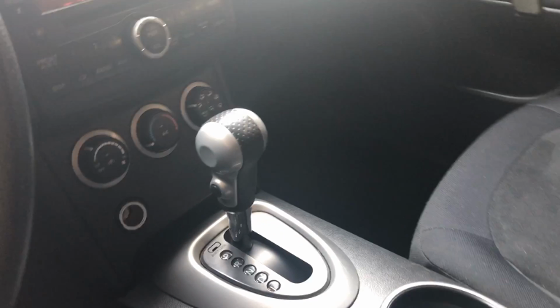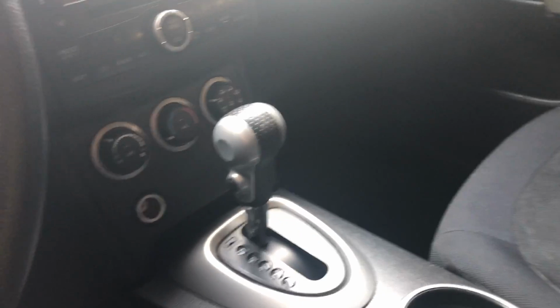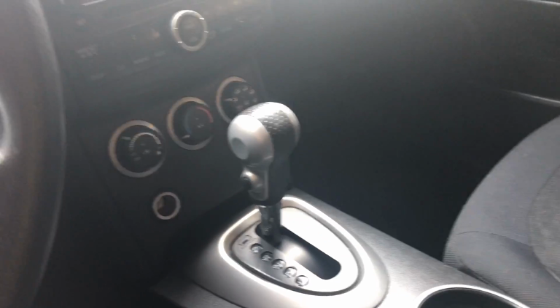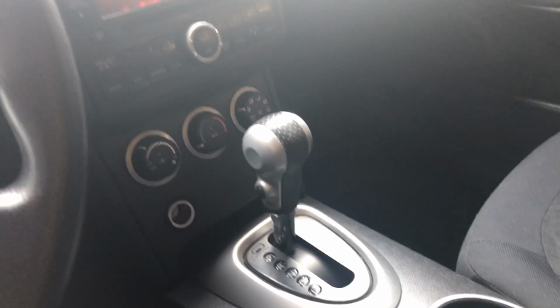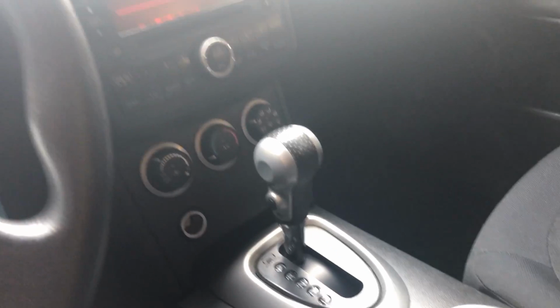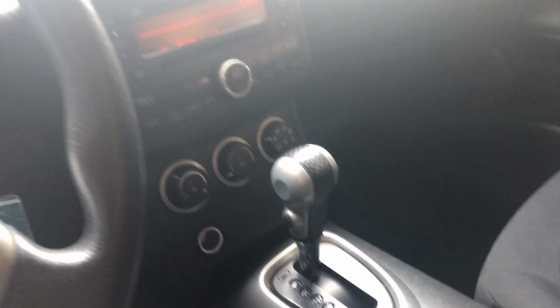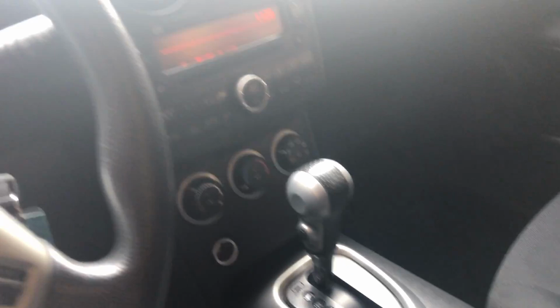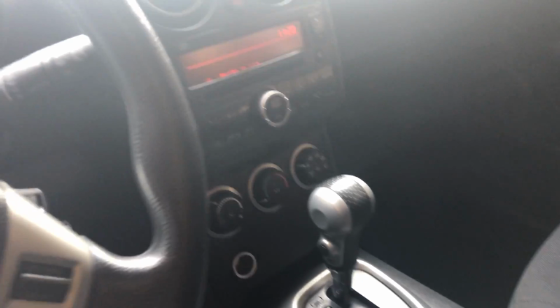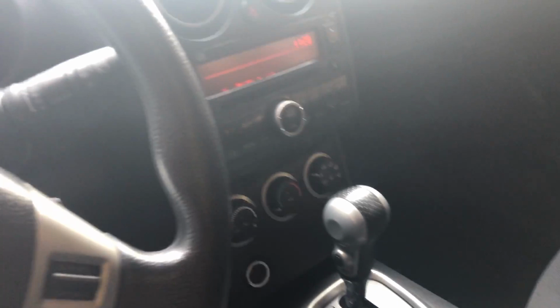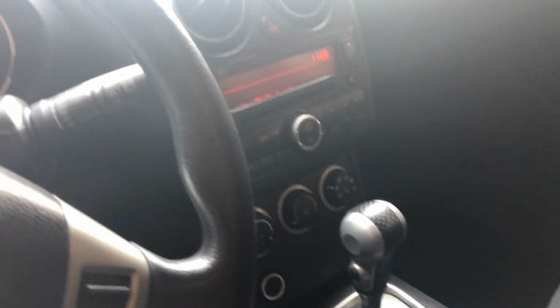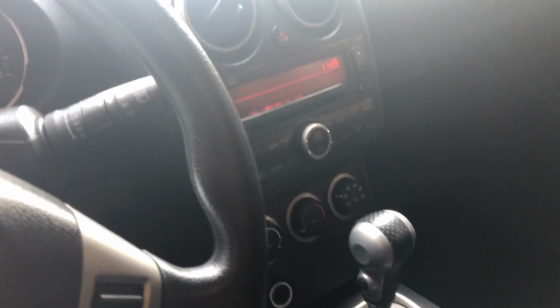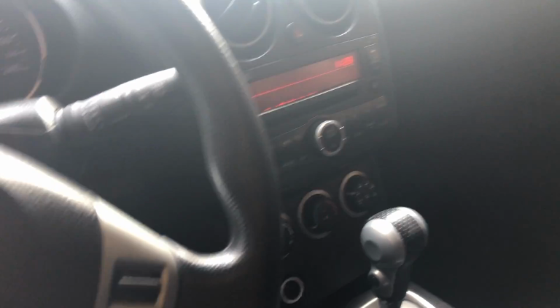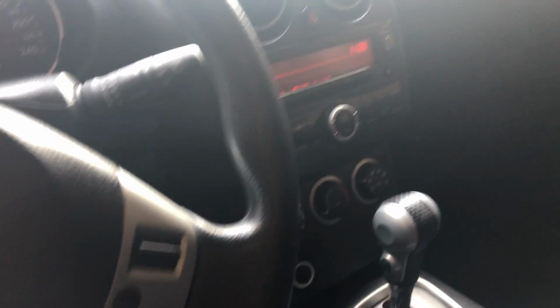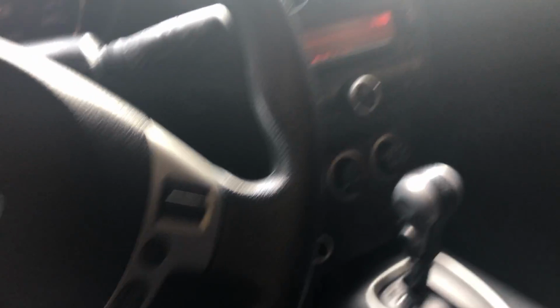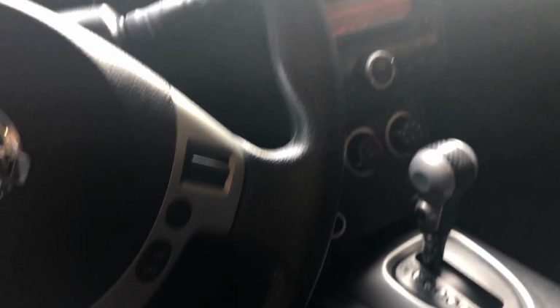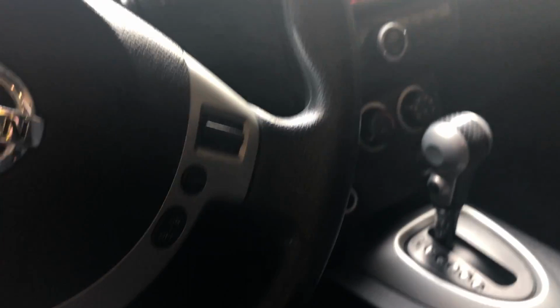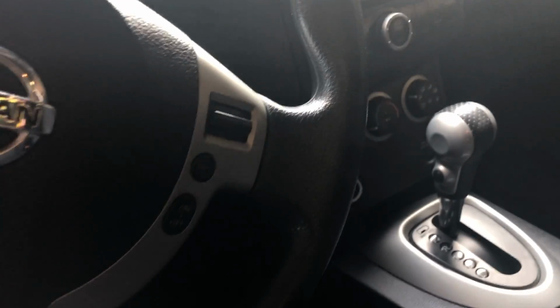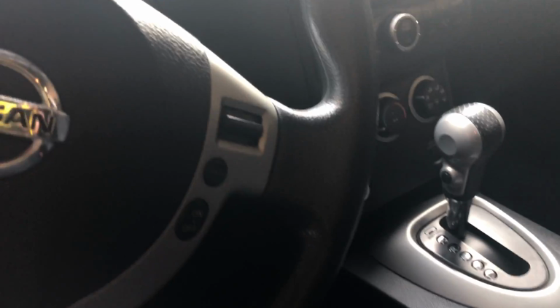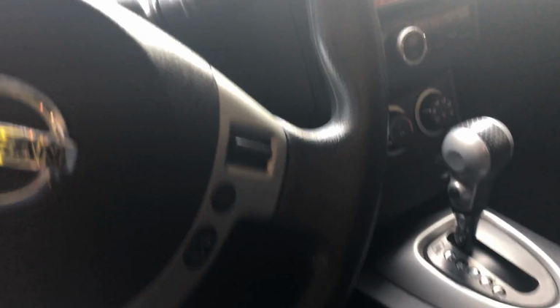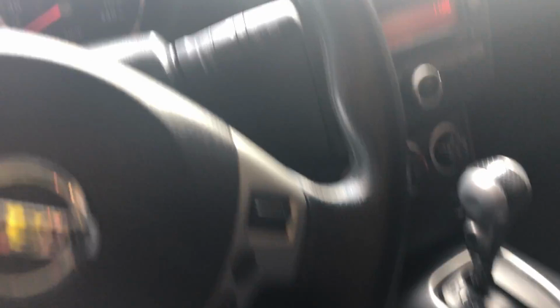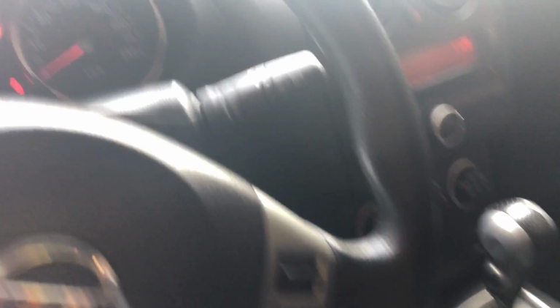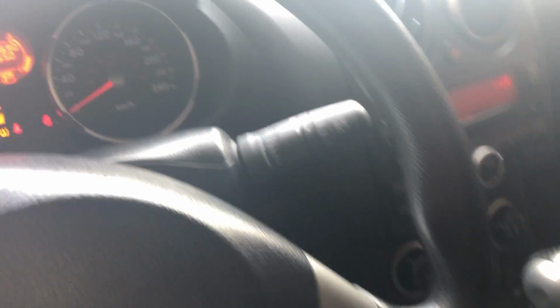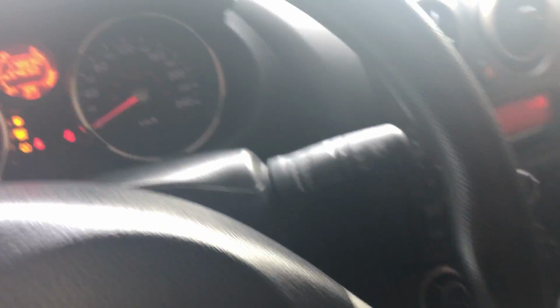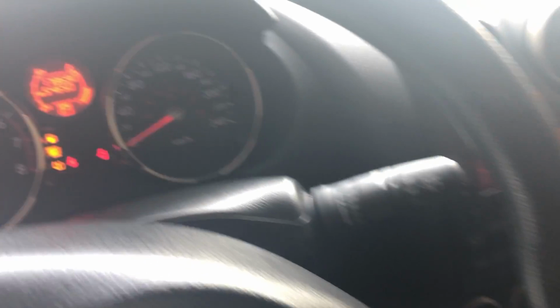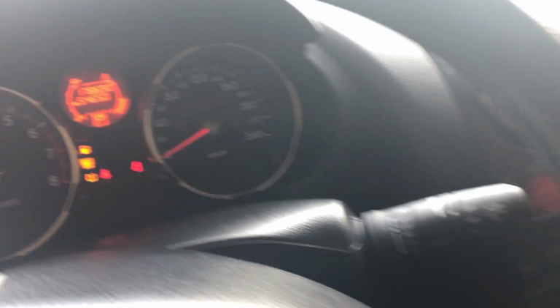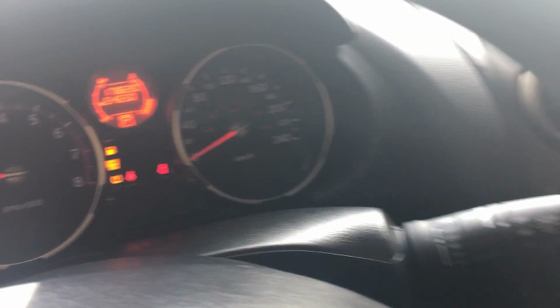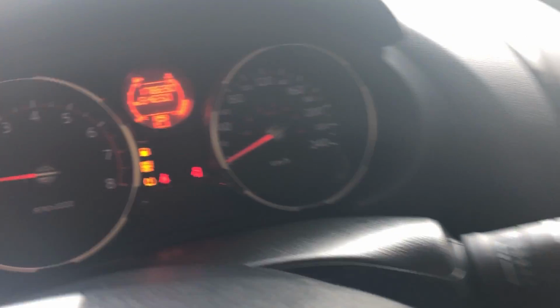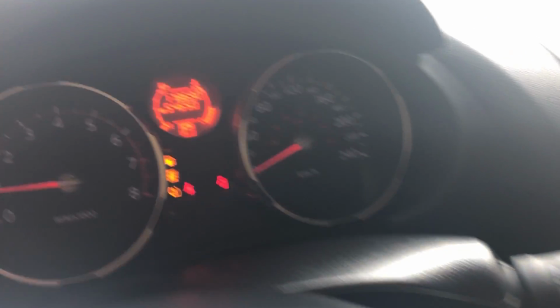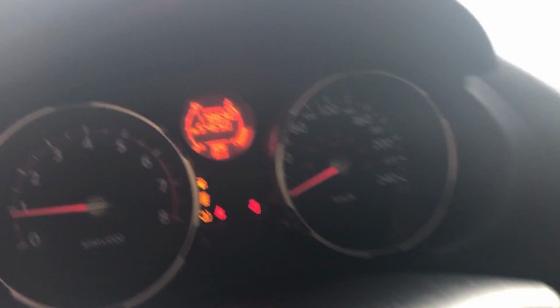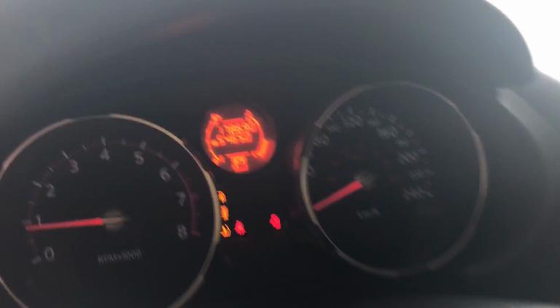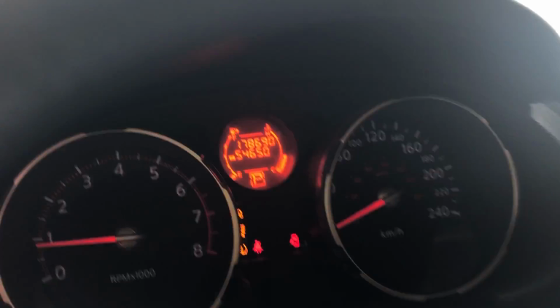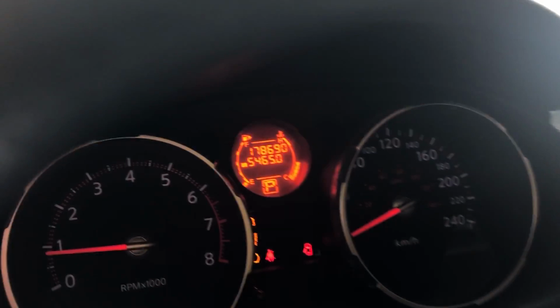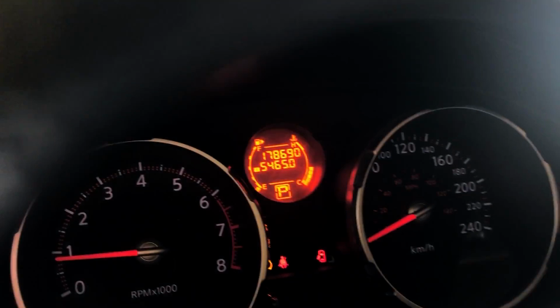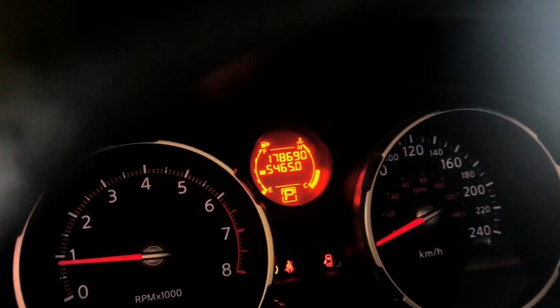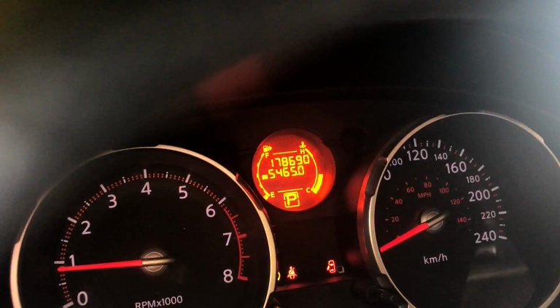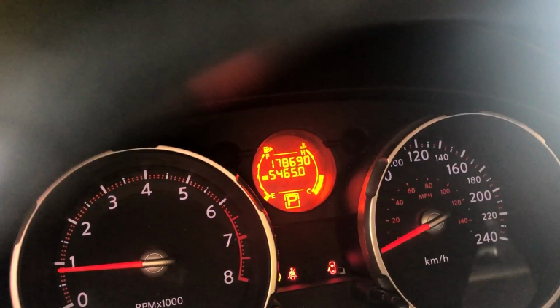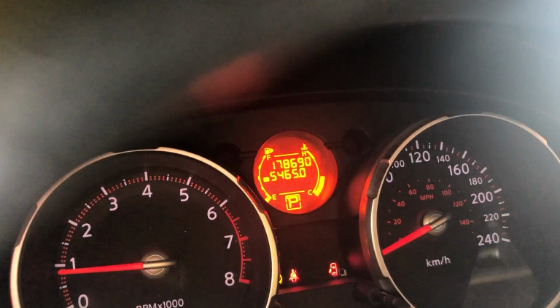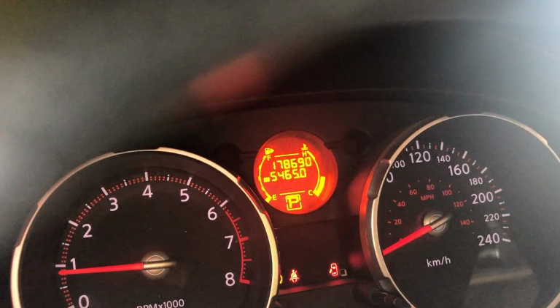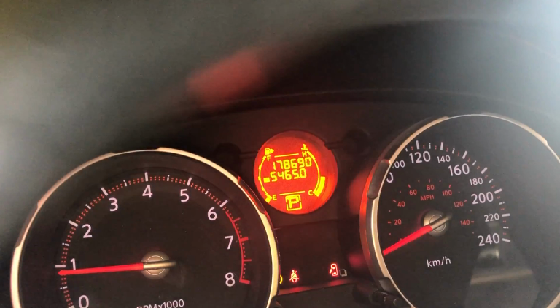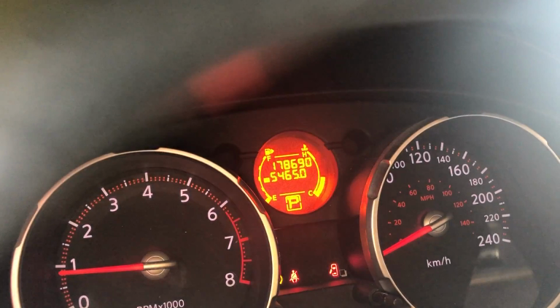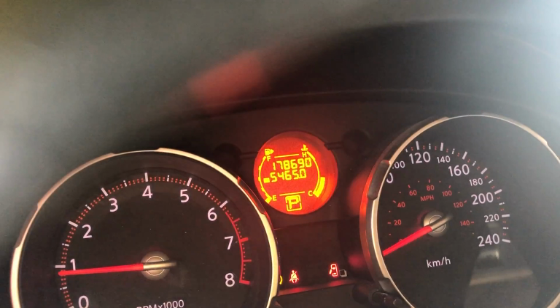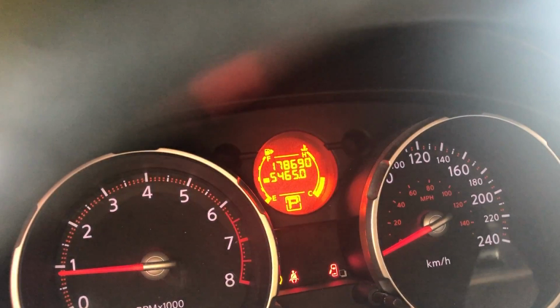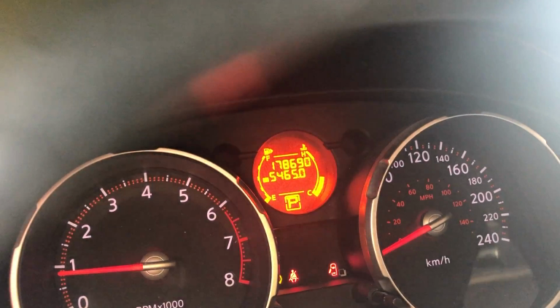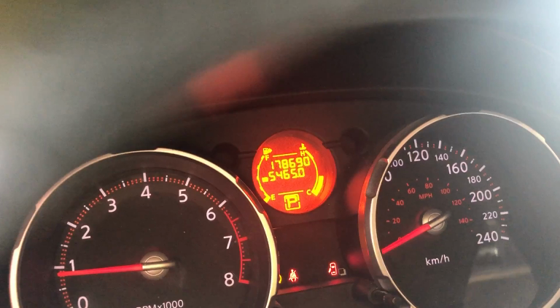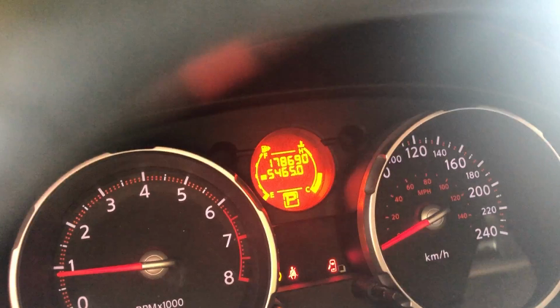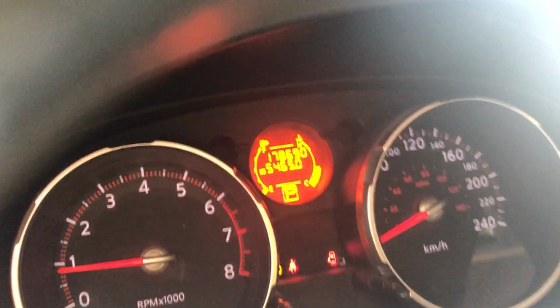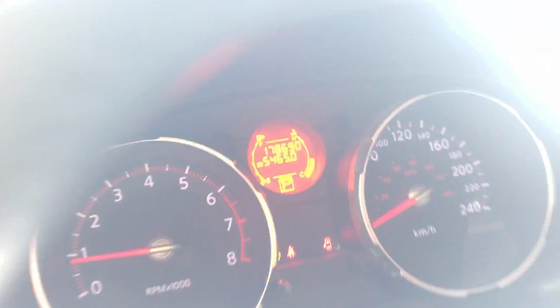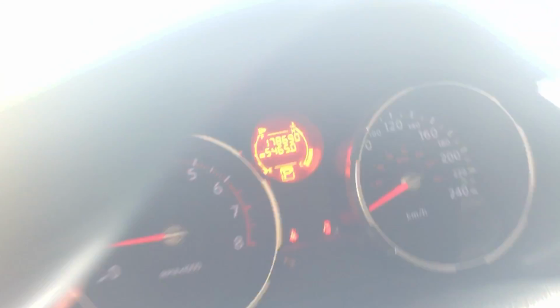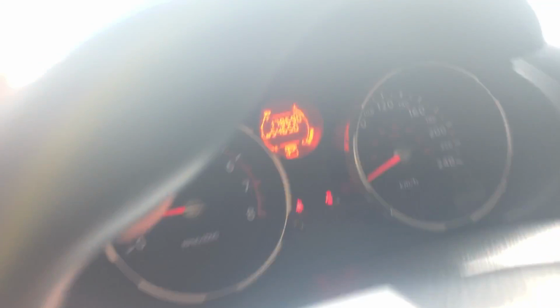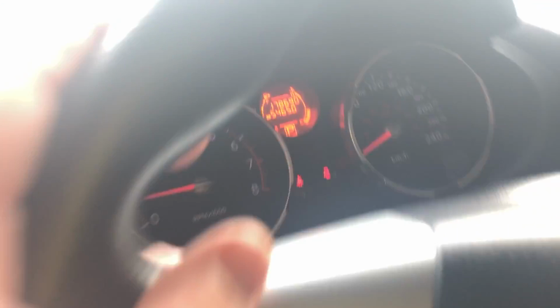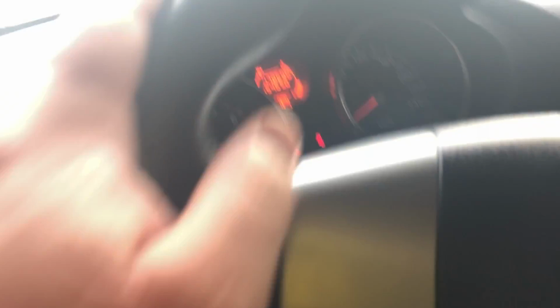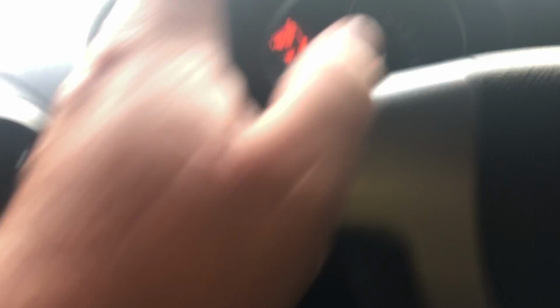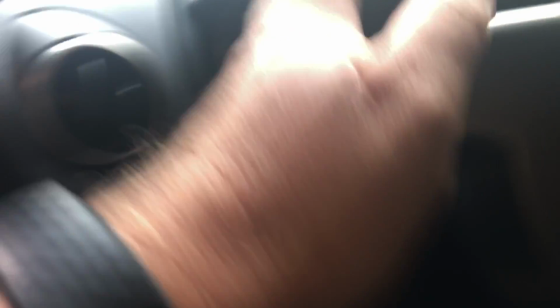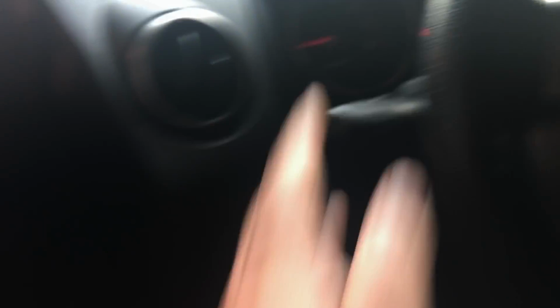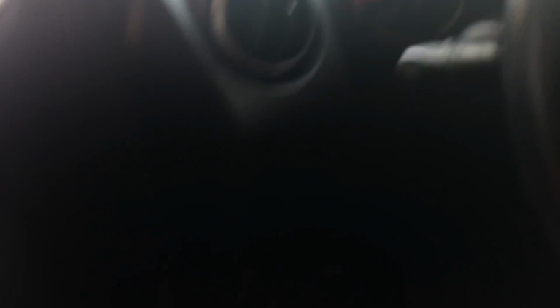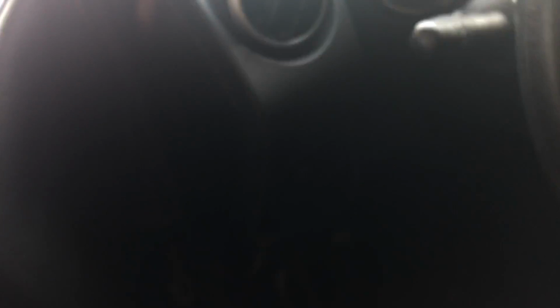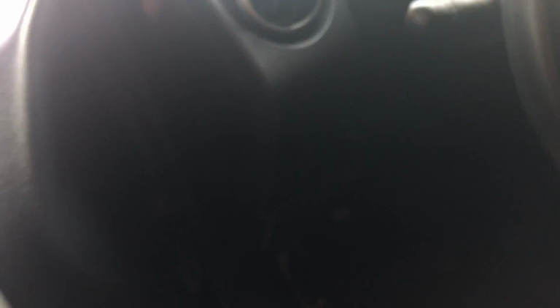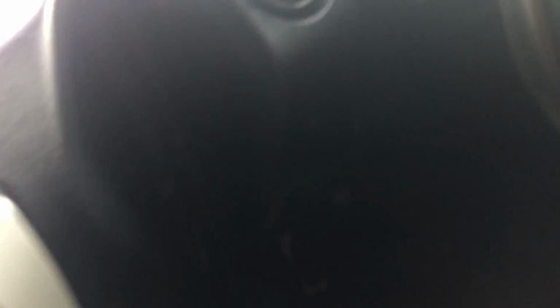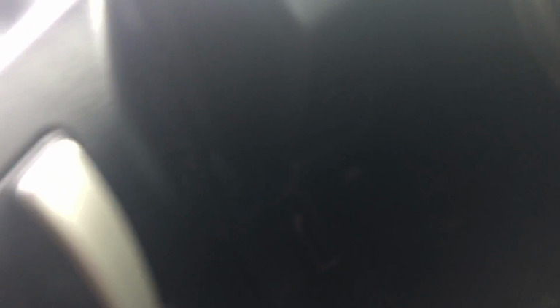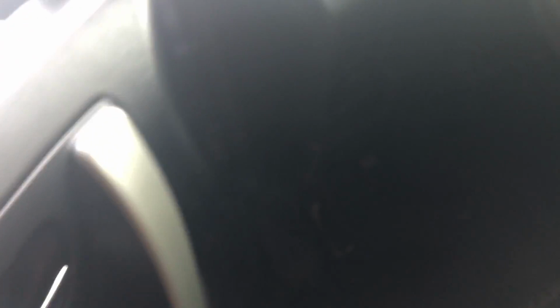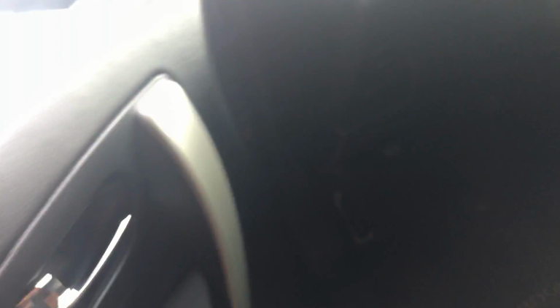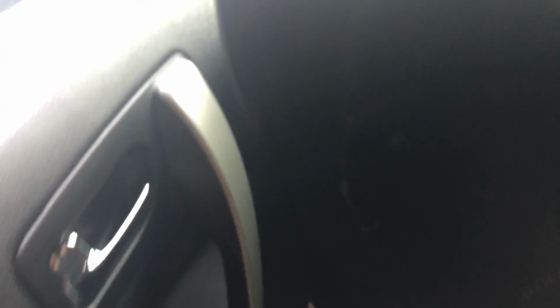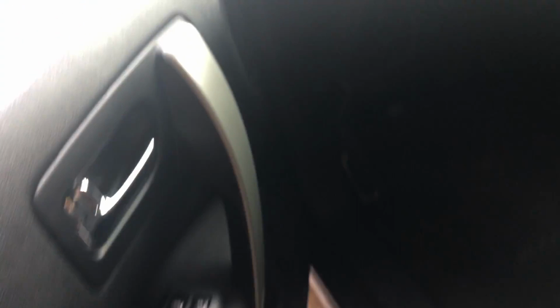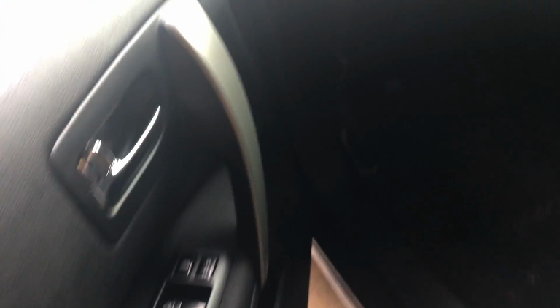Automatic, air, windows, locks — all the usual stuff. 178,690 kilometers, not bad kilometers.